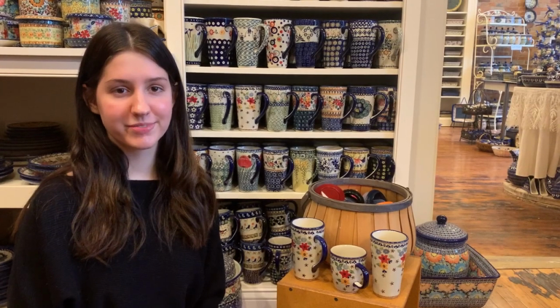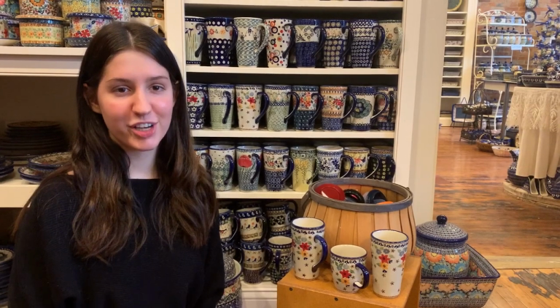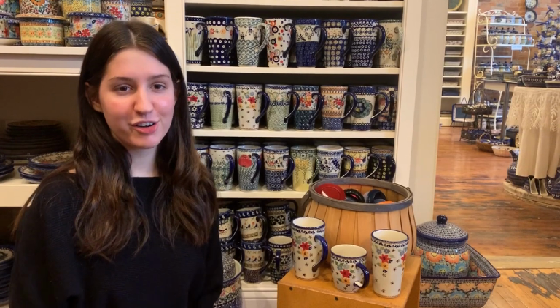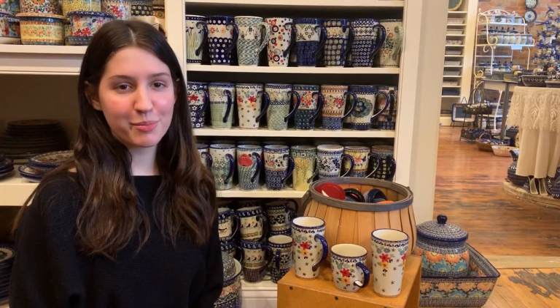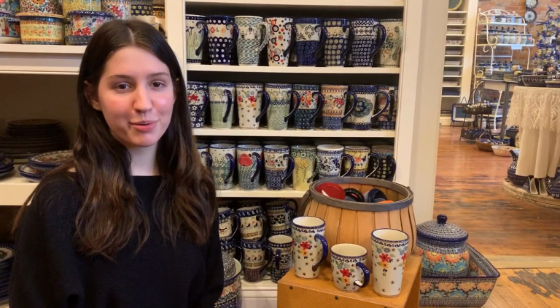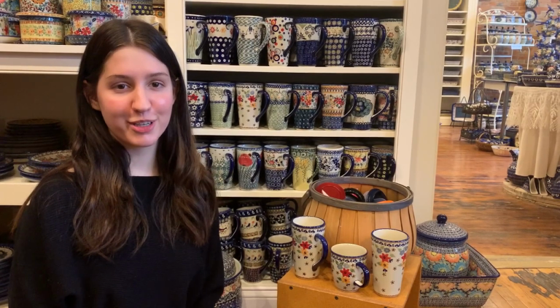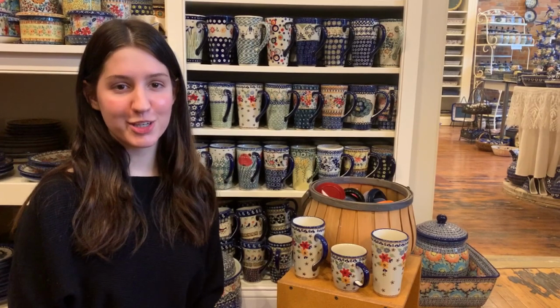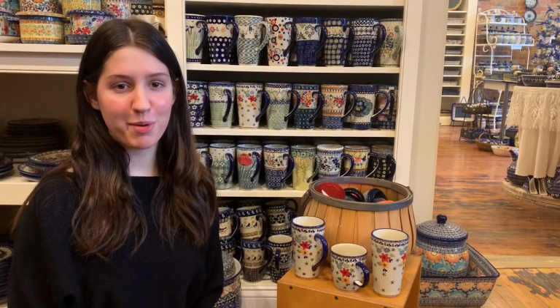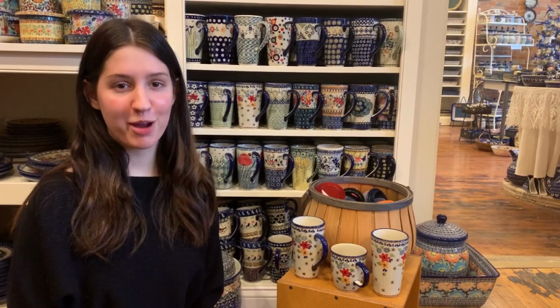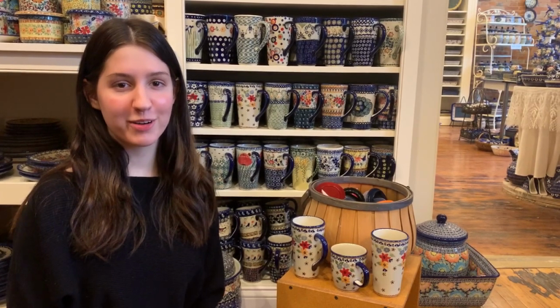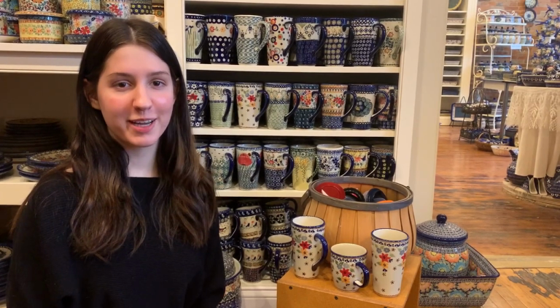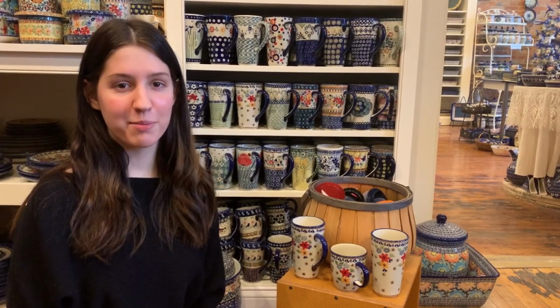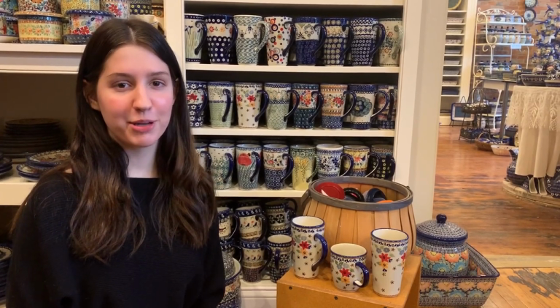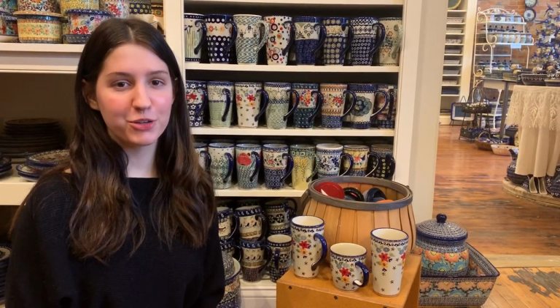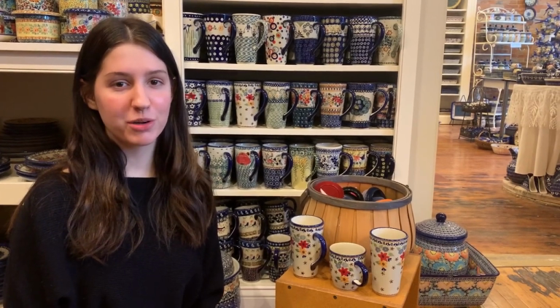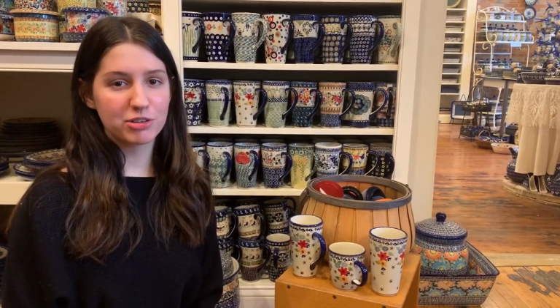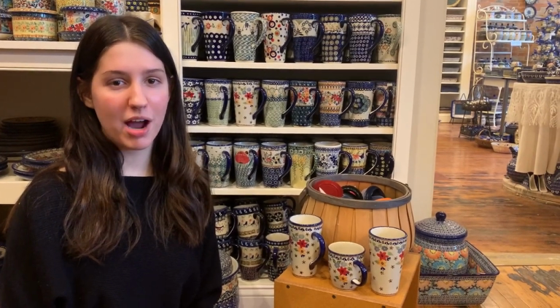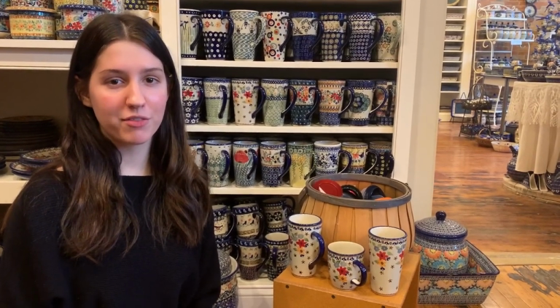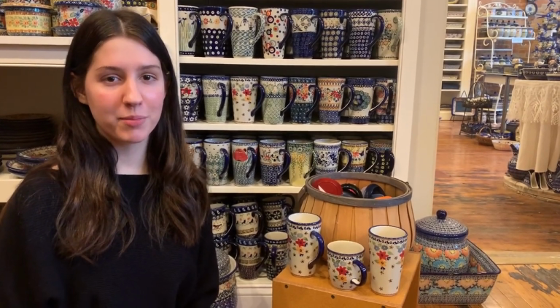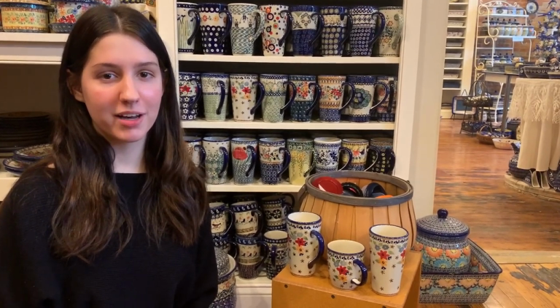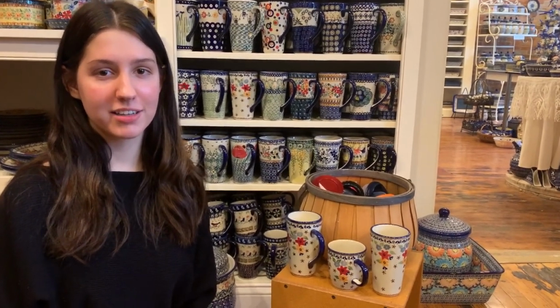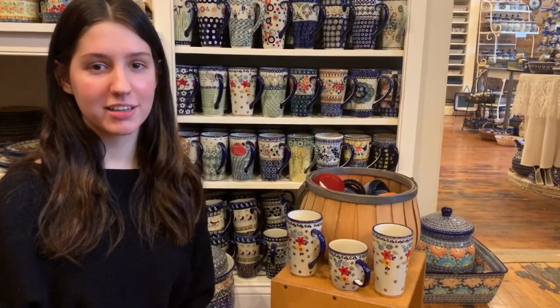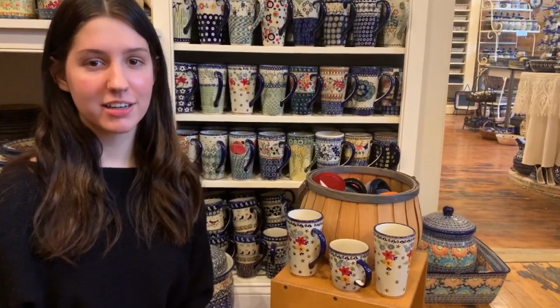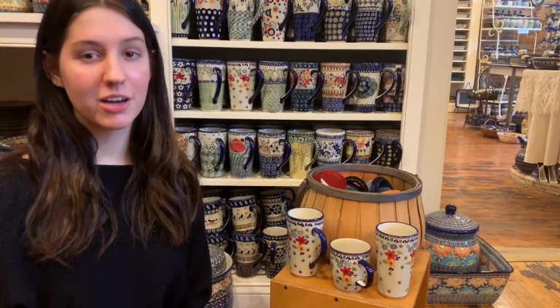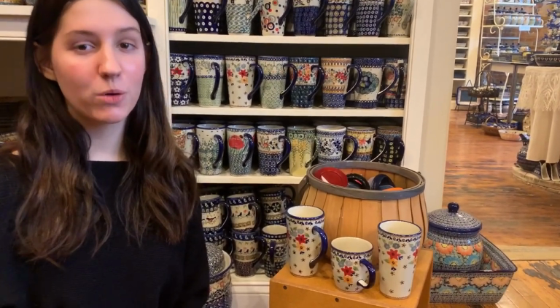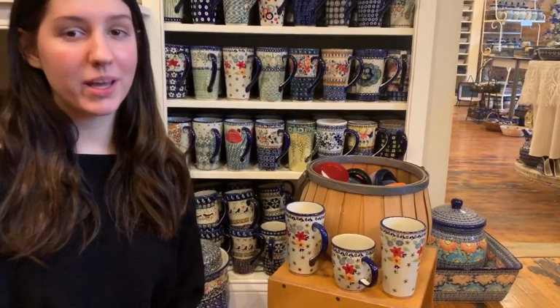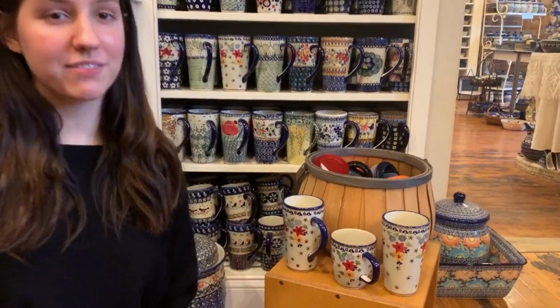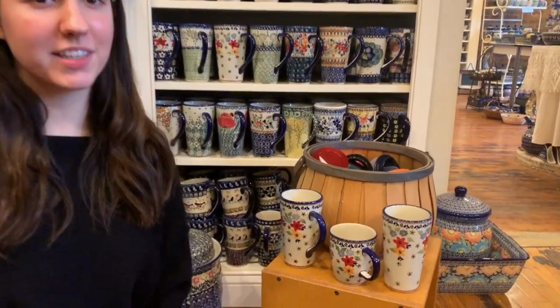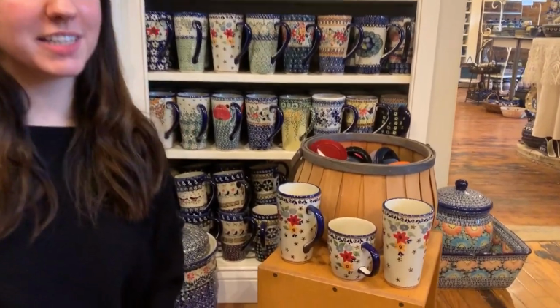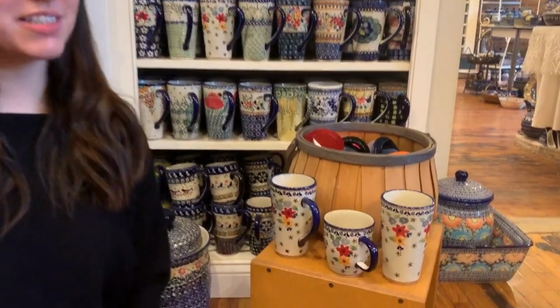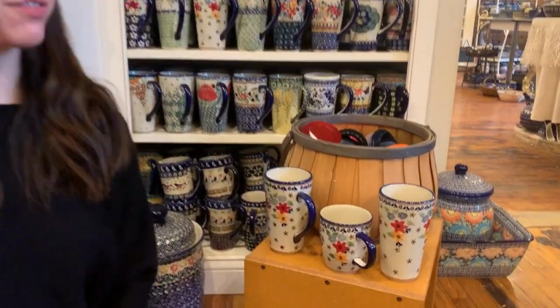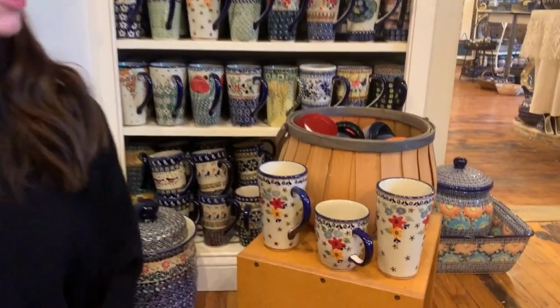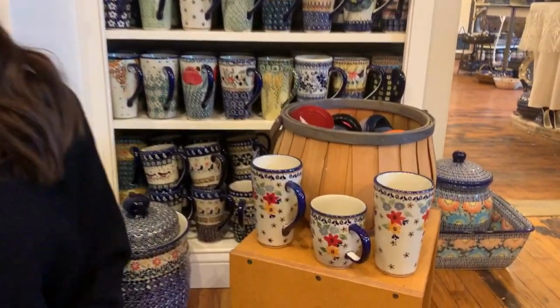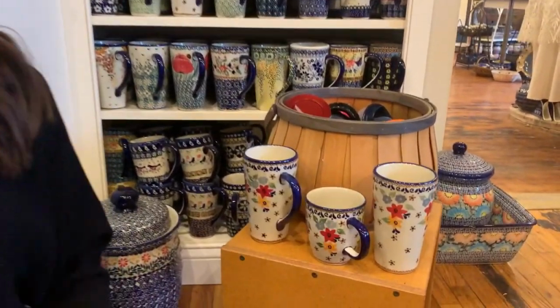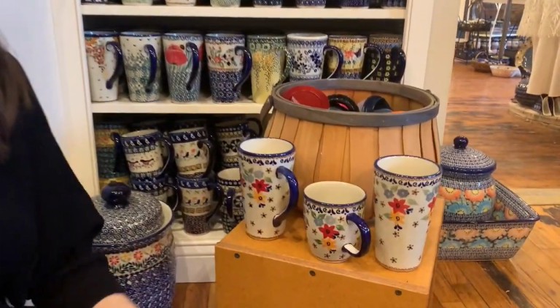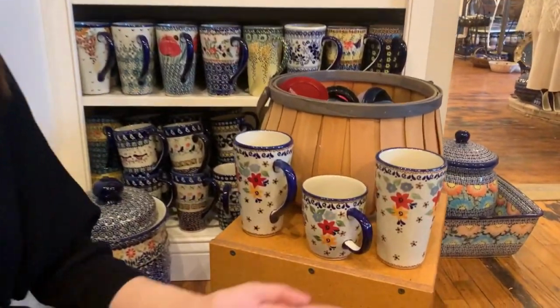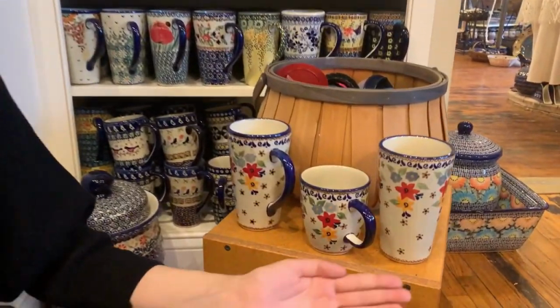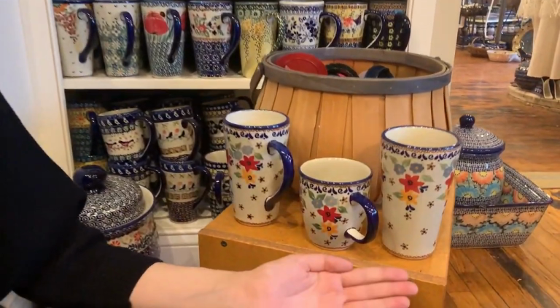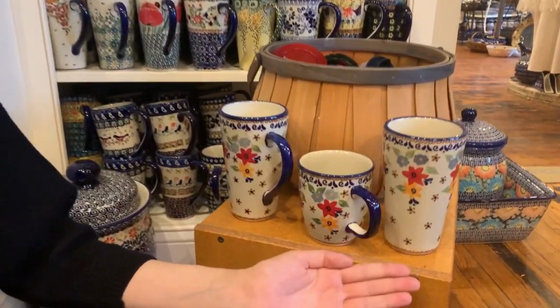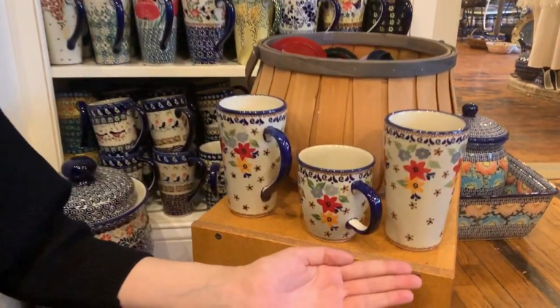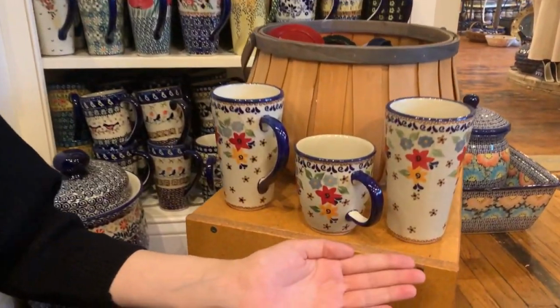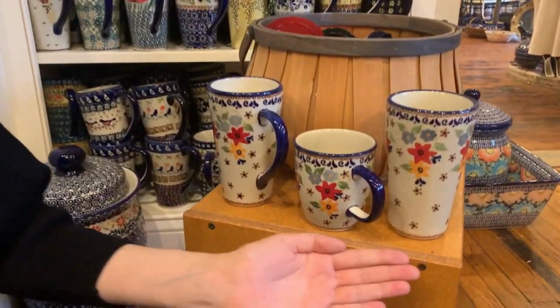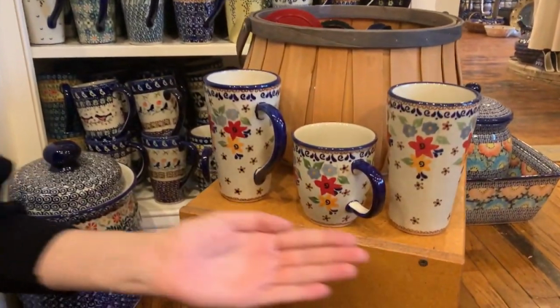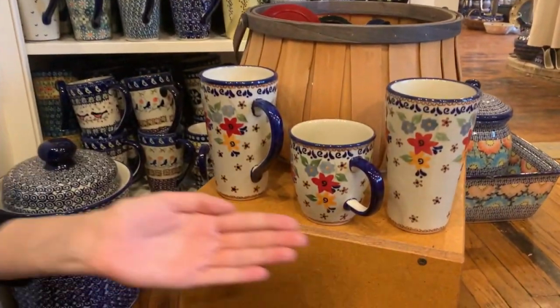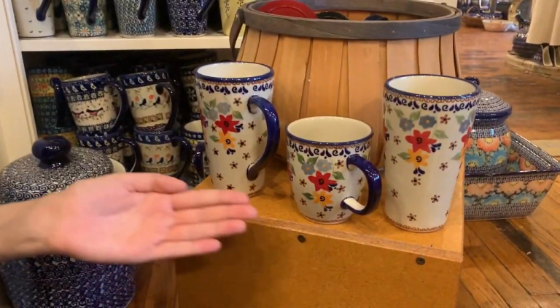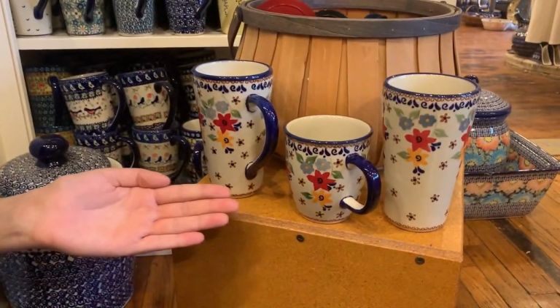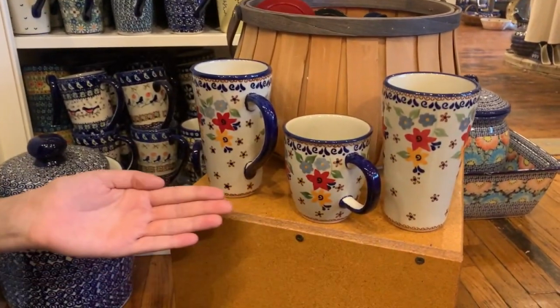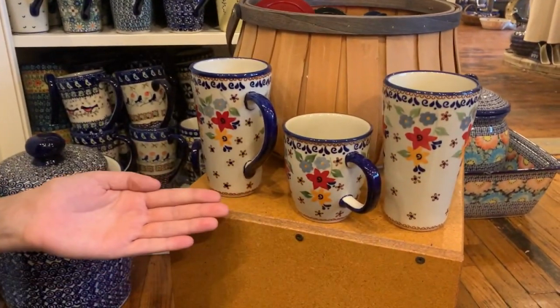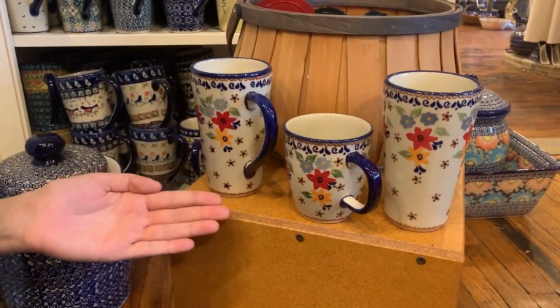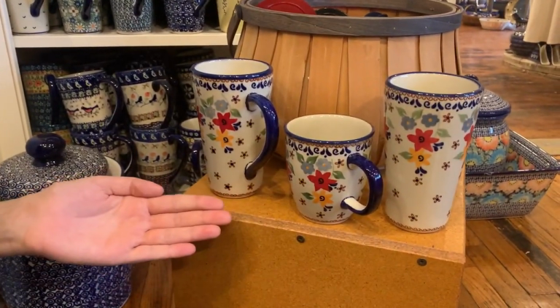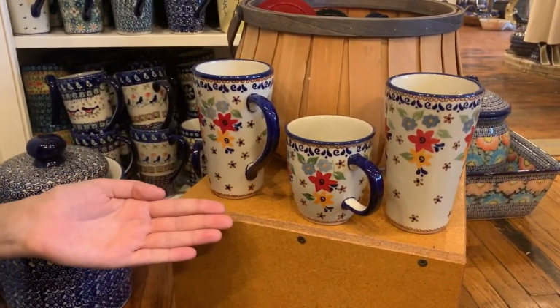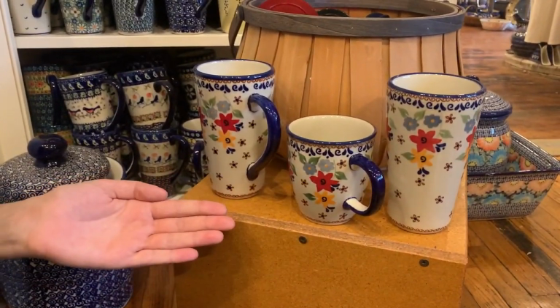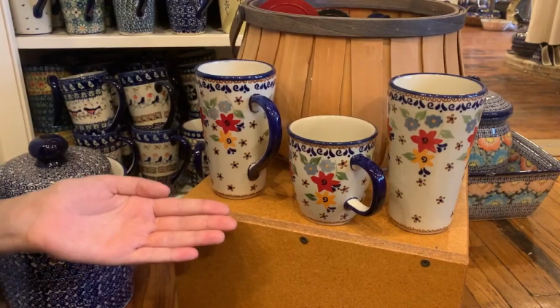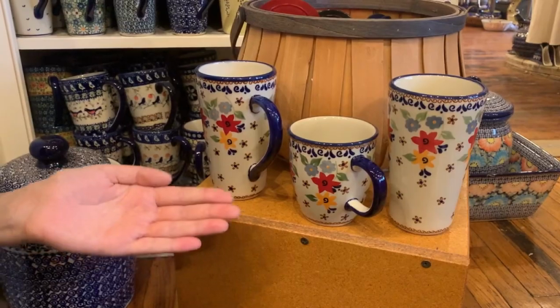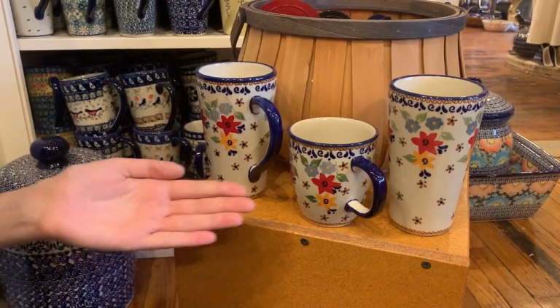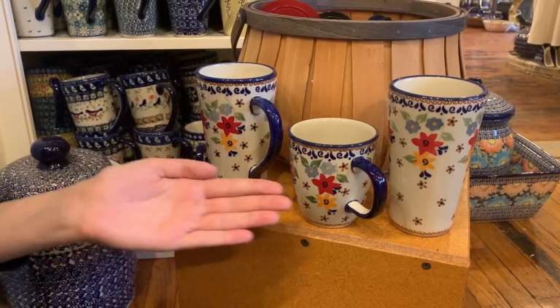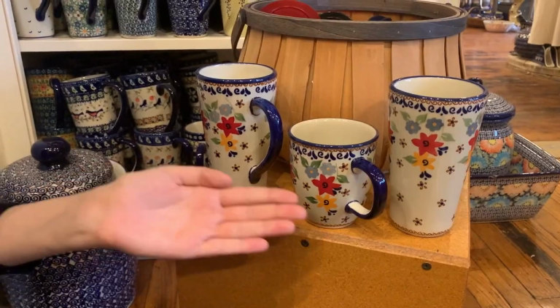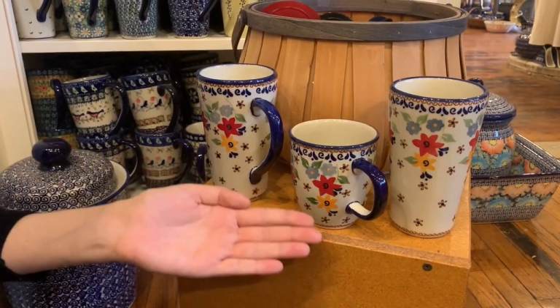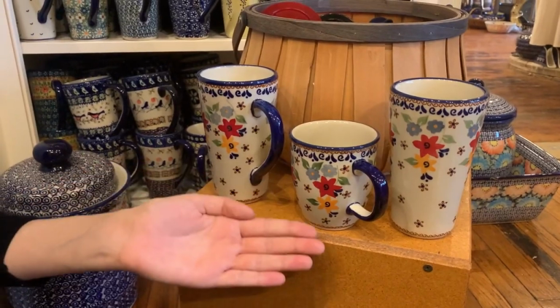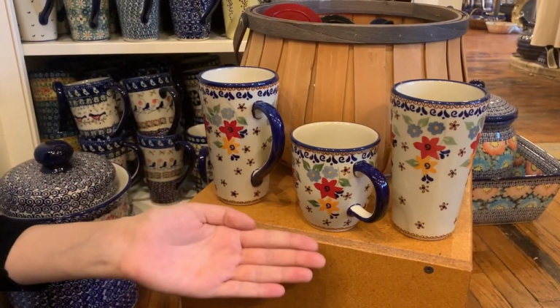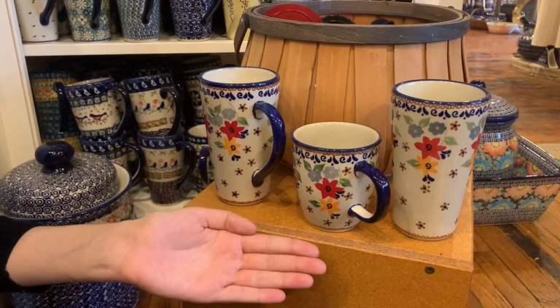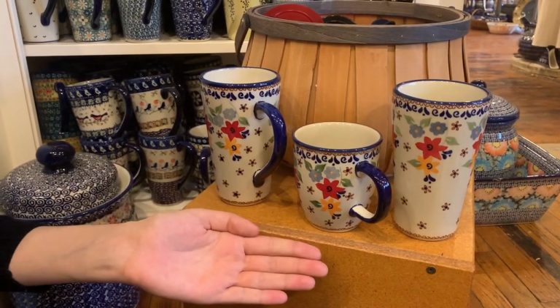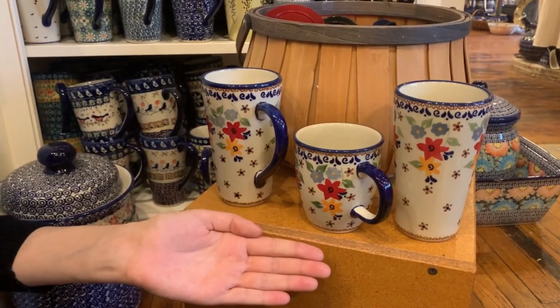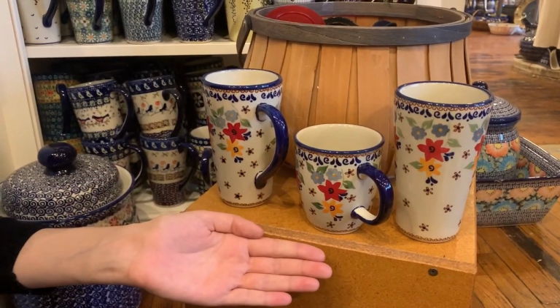Turn your Polish Pottery Cup into a travel mug. We have lids to fit your tall tumbler, tall mug, as well as the Mars Cup.